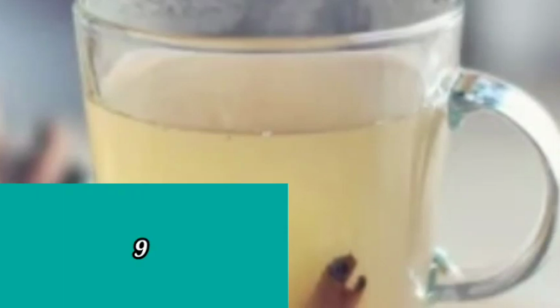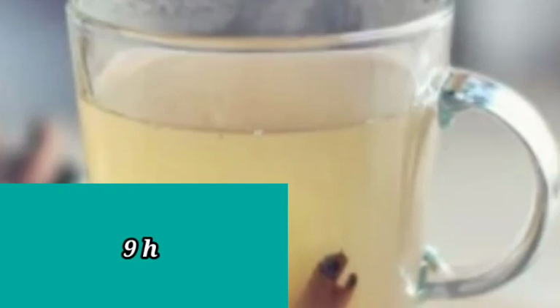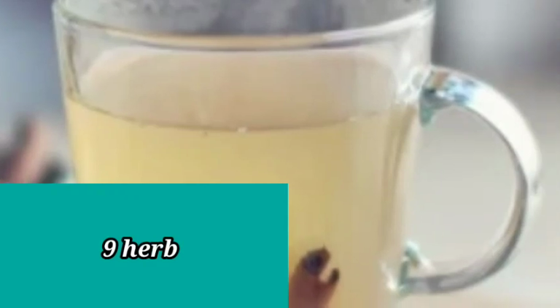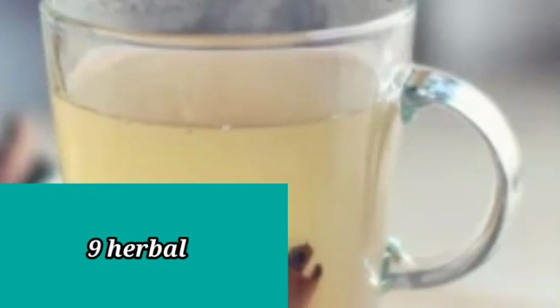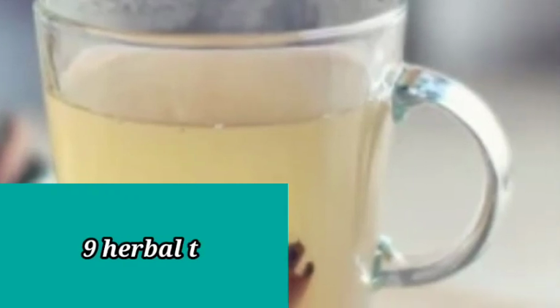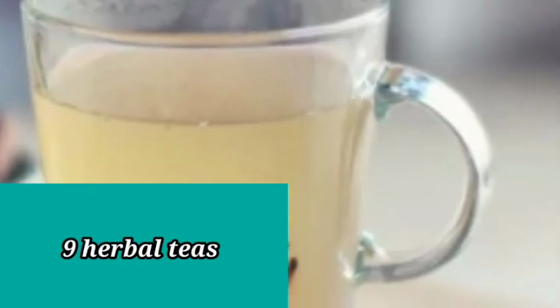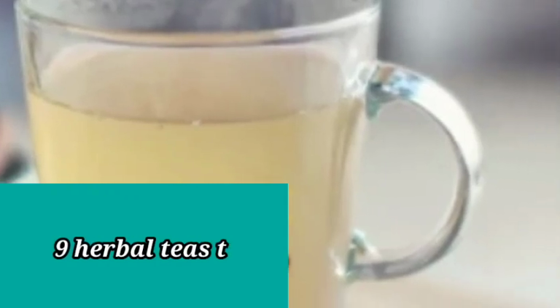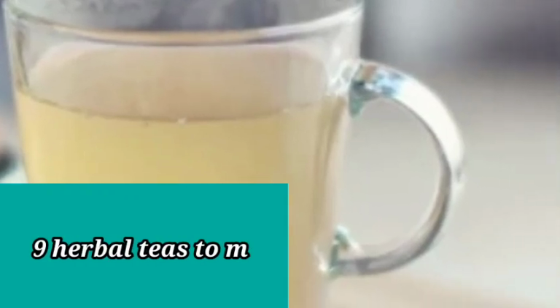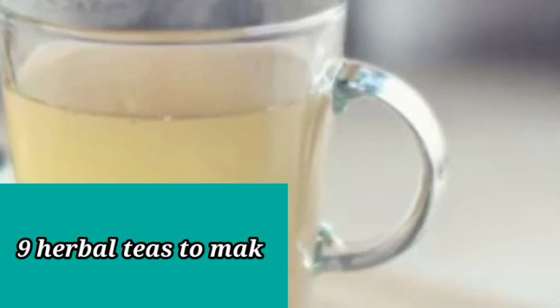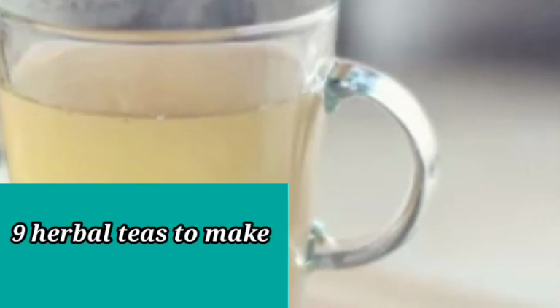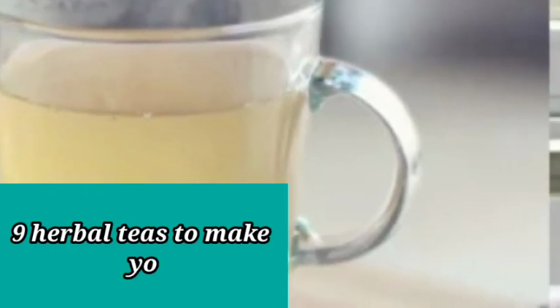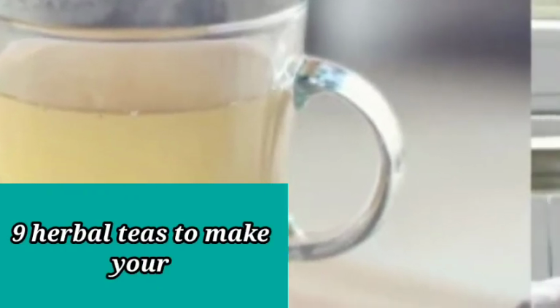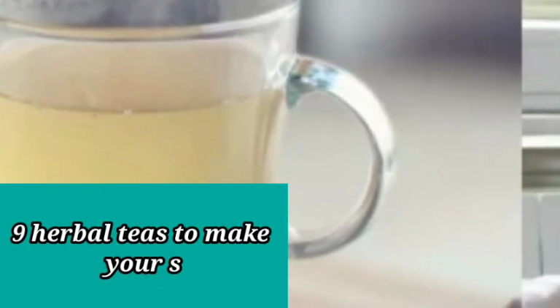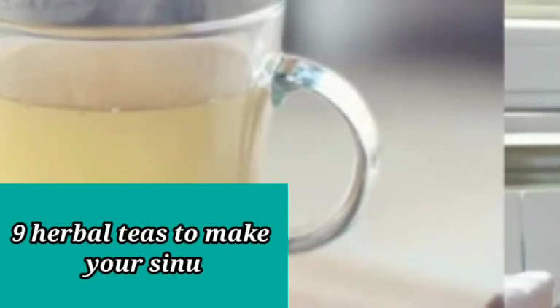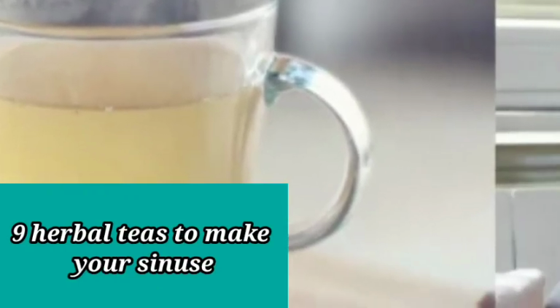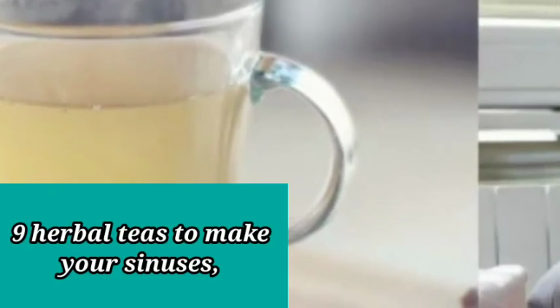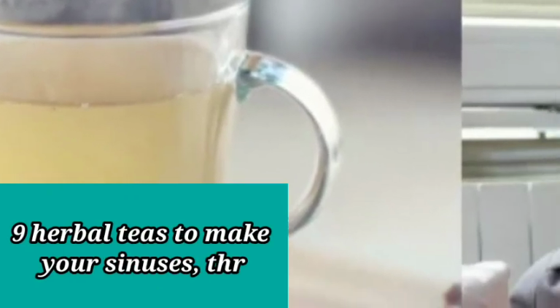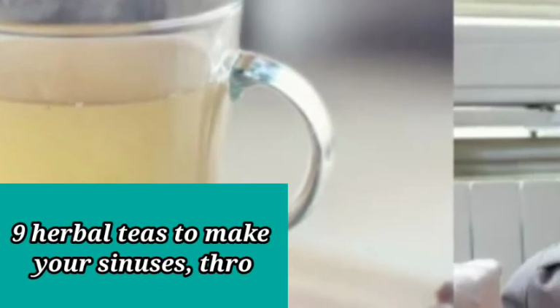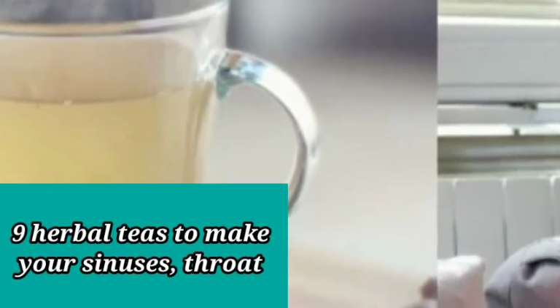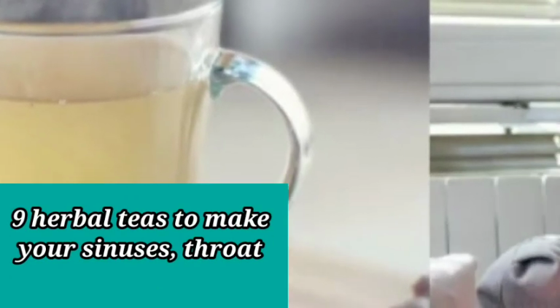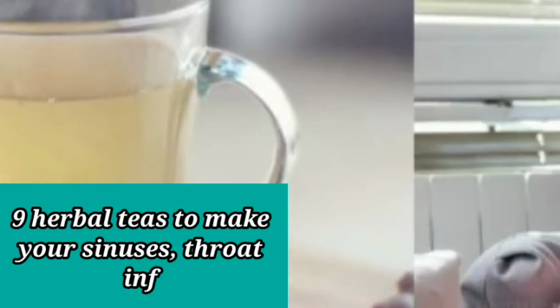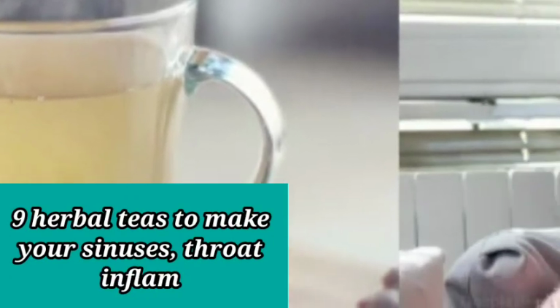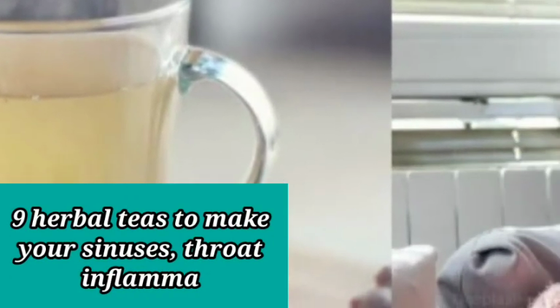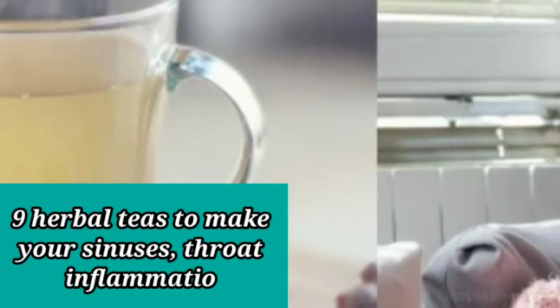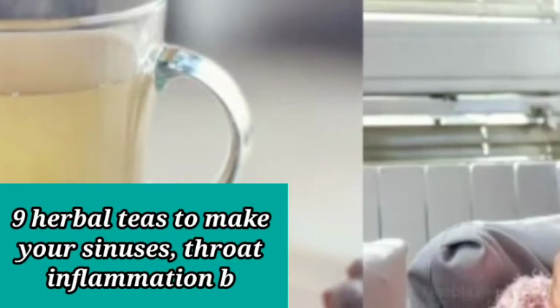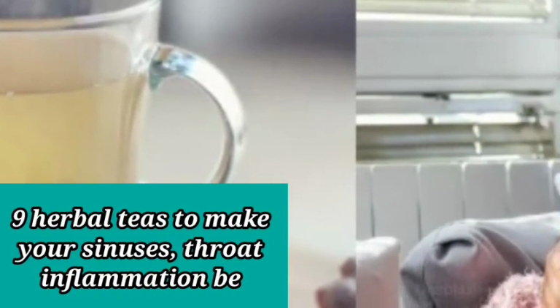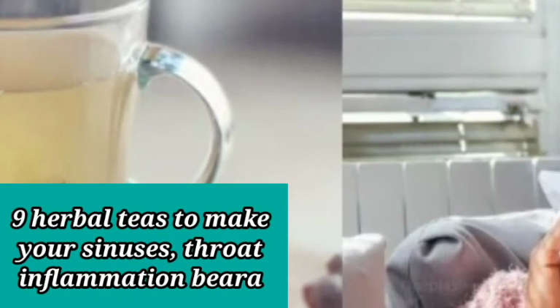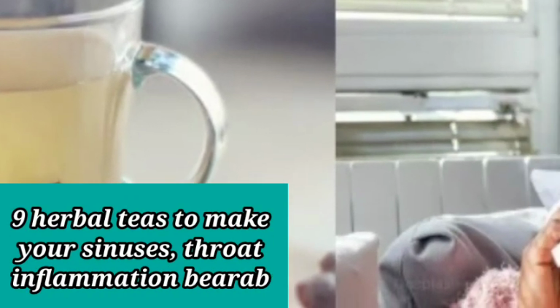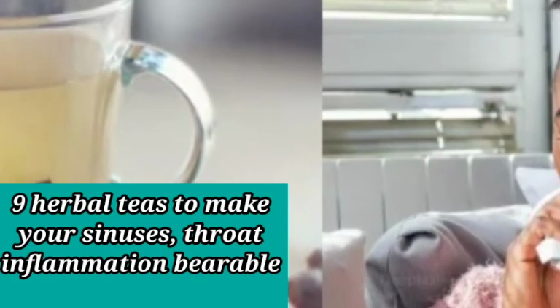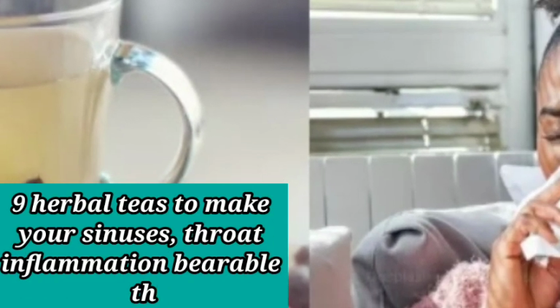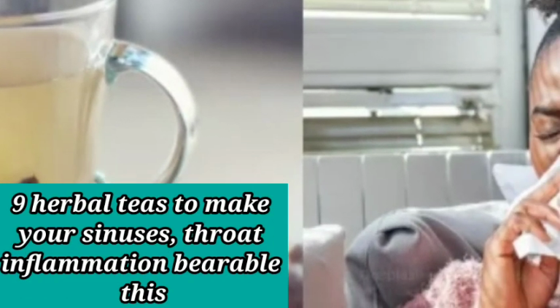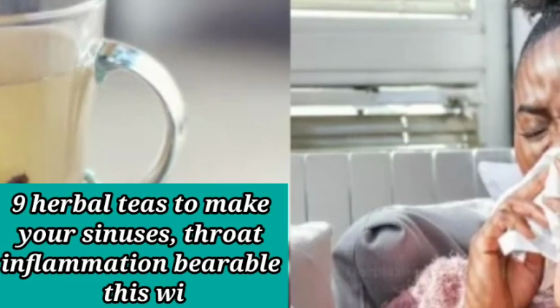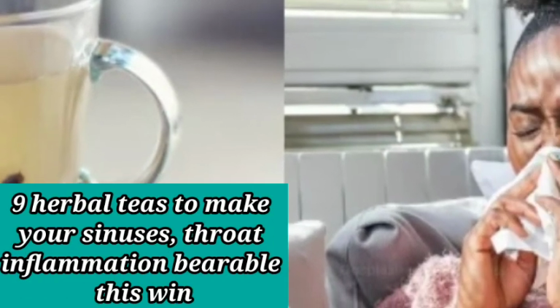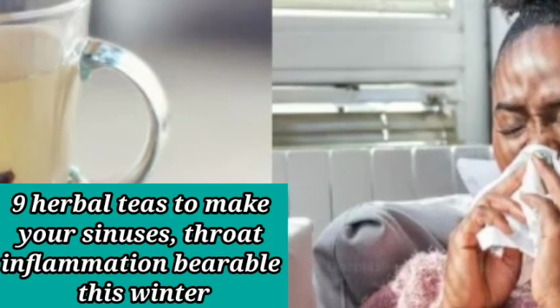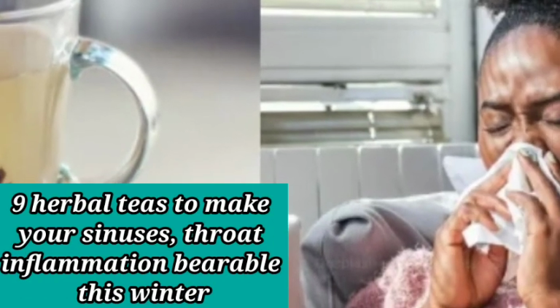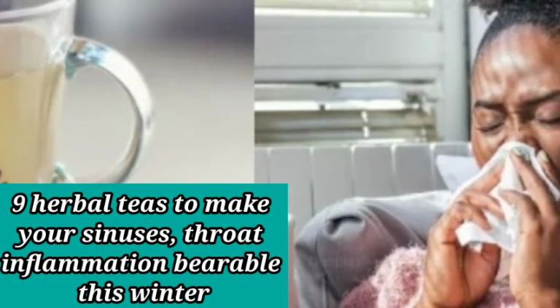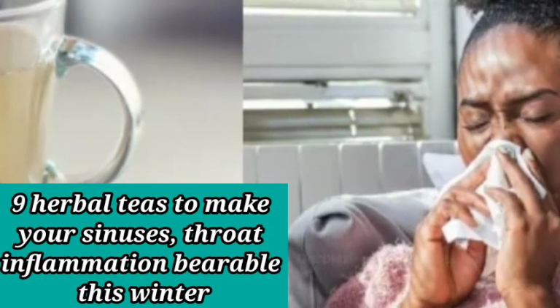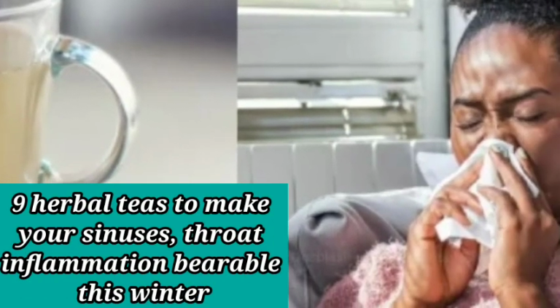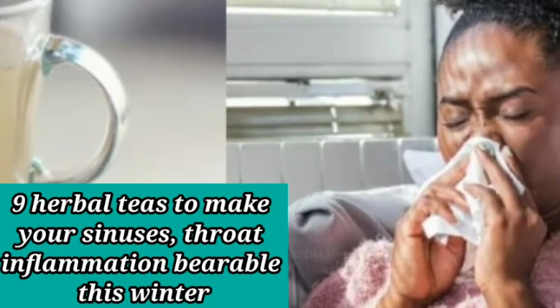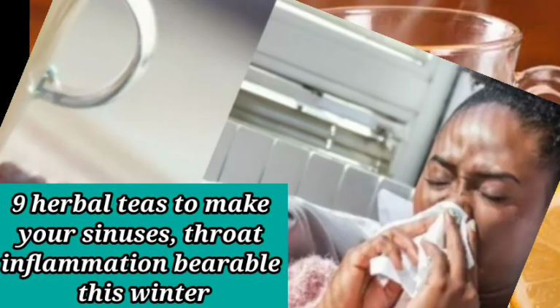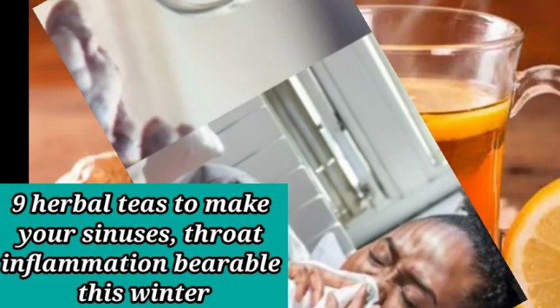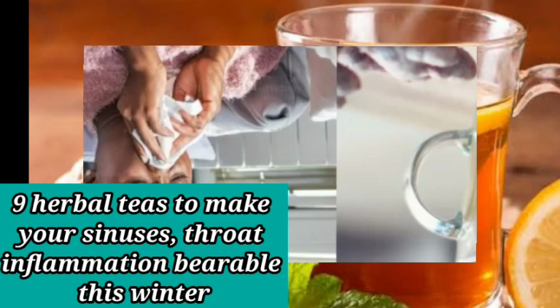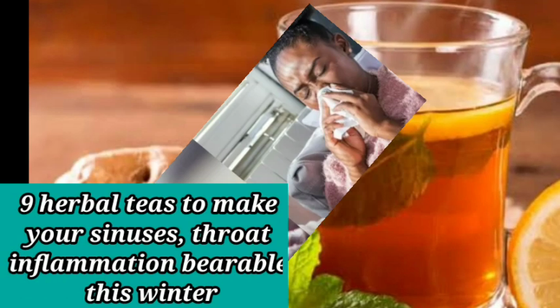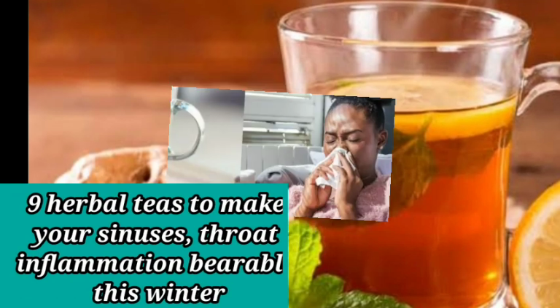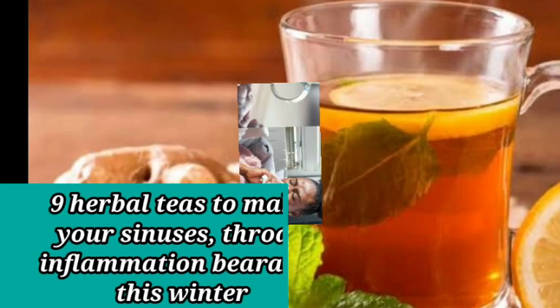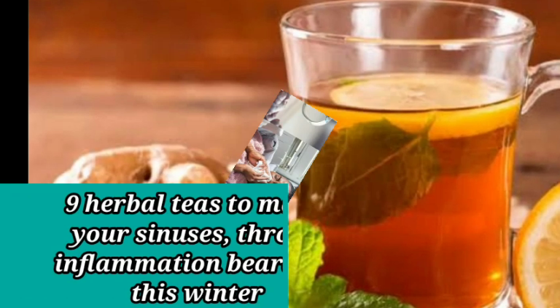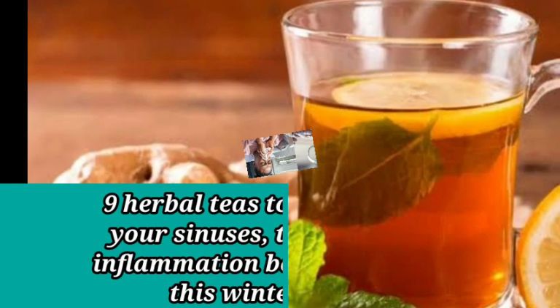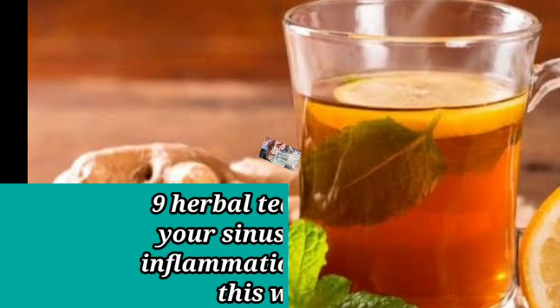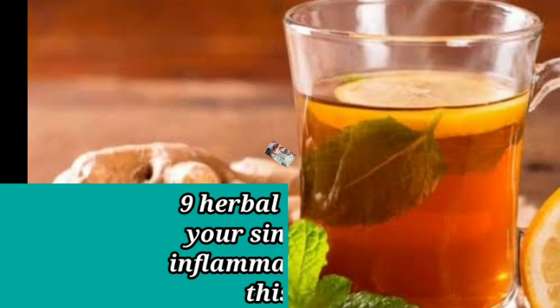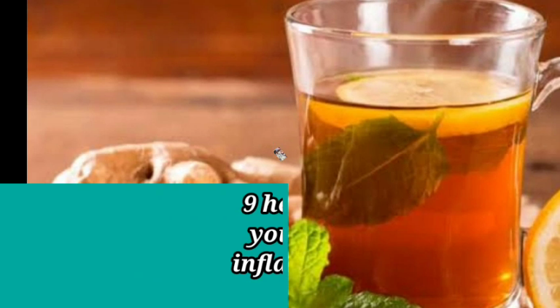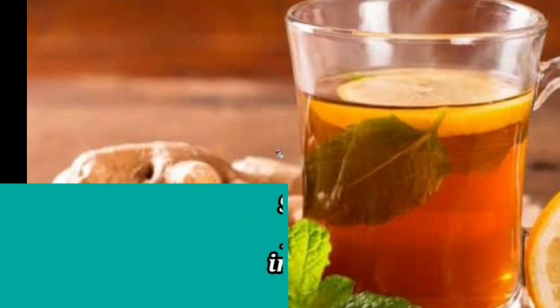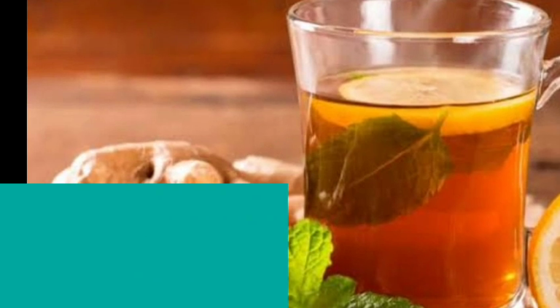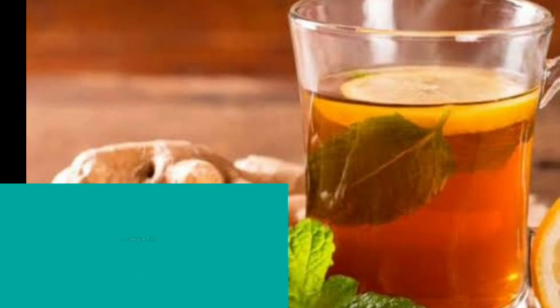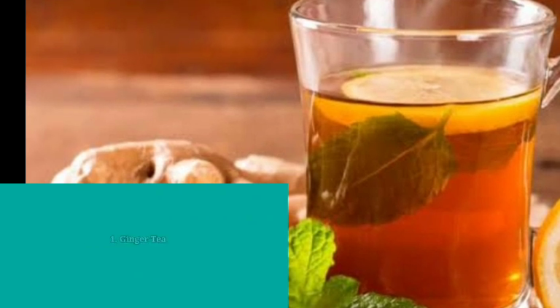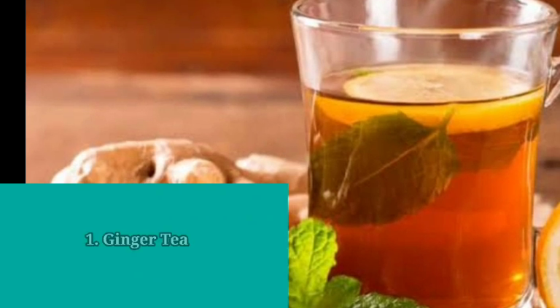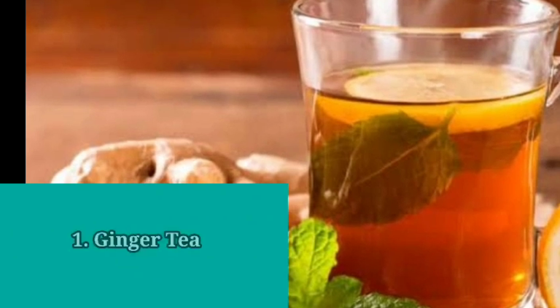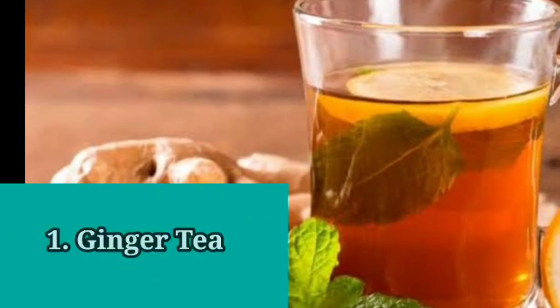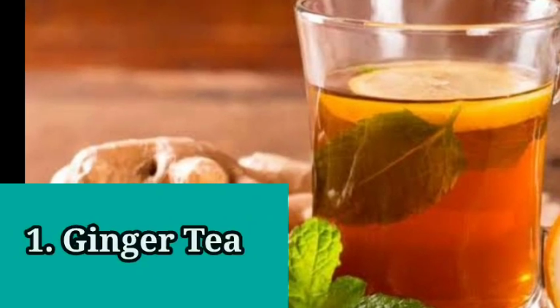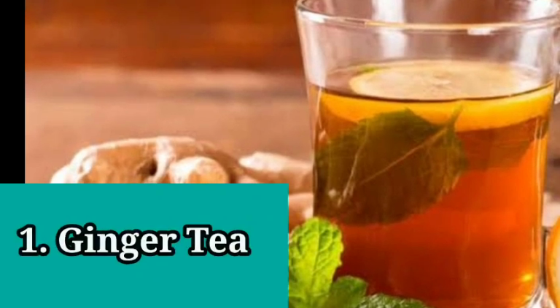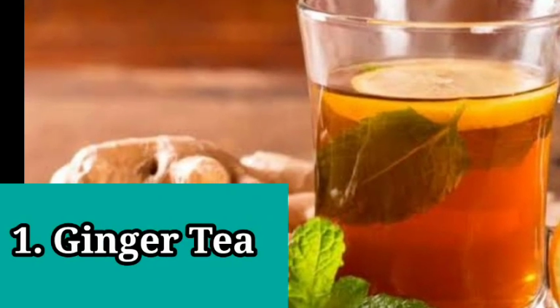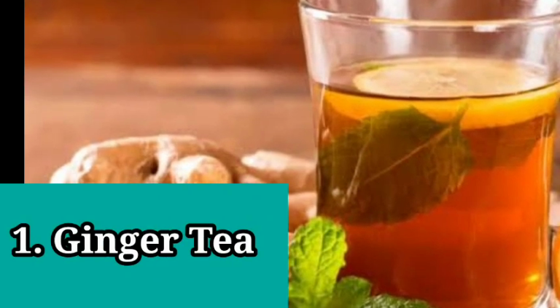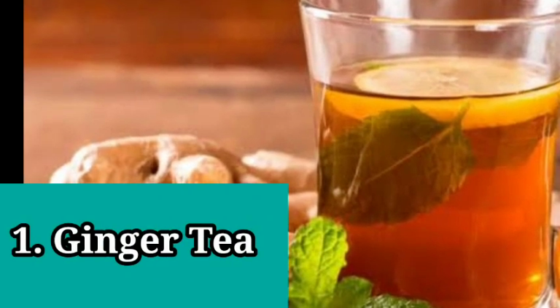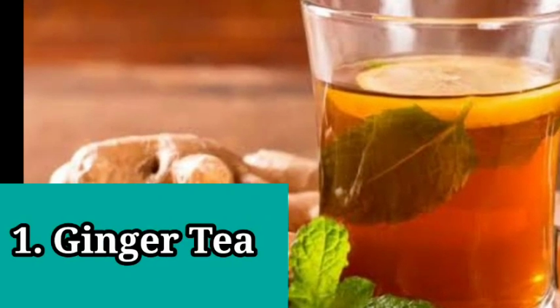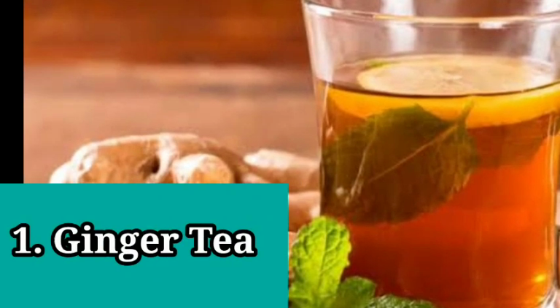9 Herbal Teas To Make Your Sinuses and Throat Inflammation Bearable This Winter. 1. Ginger Tea.